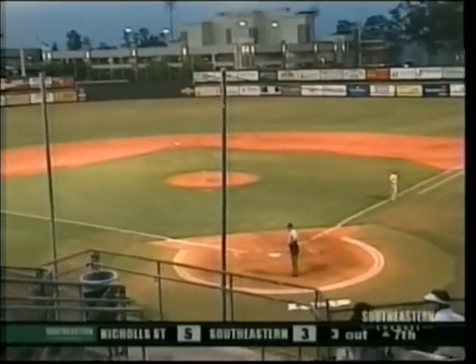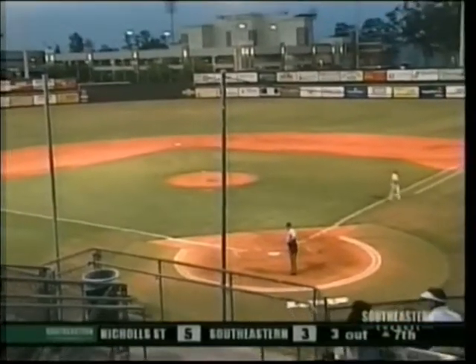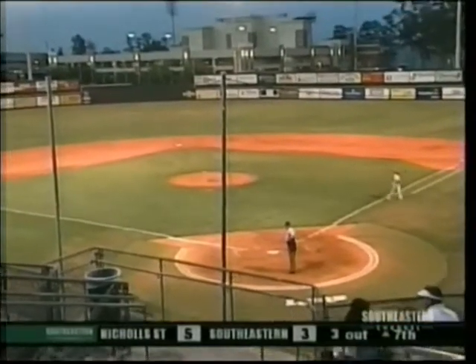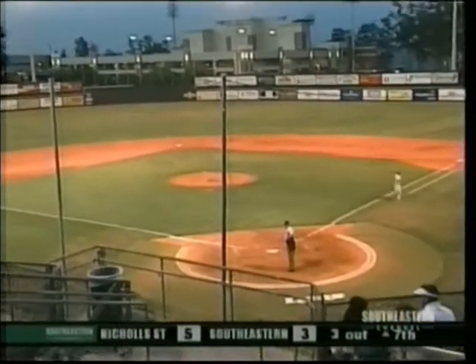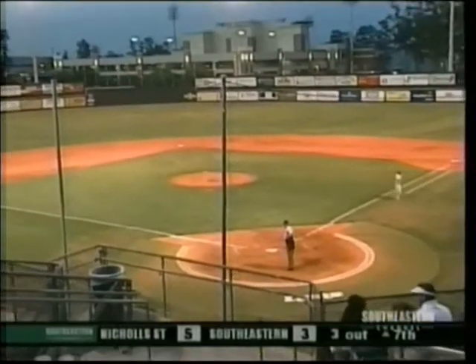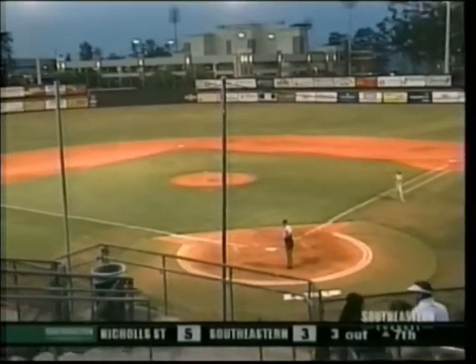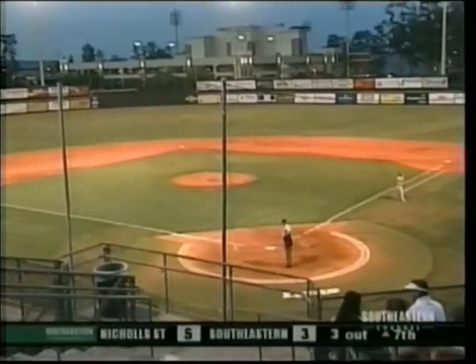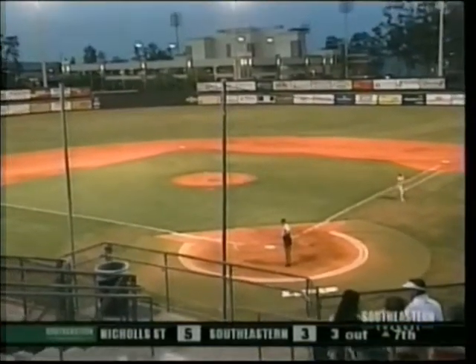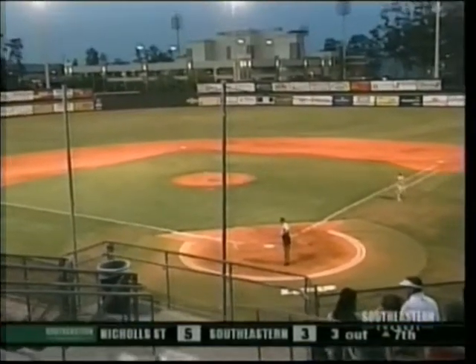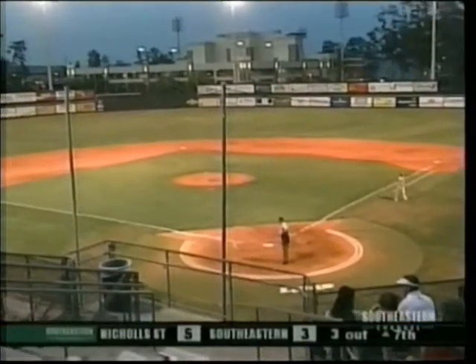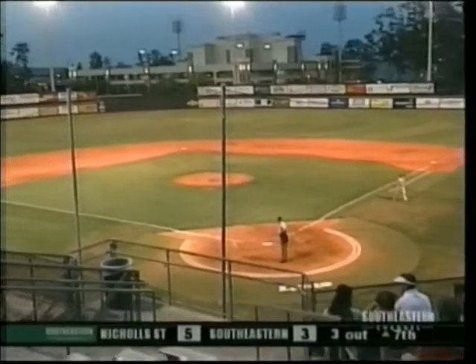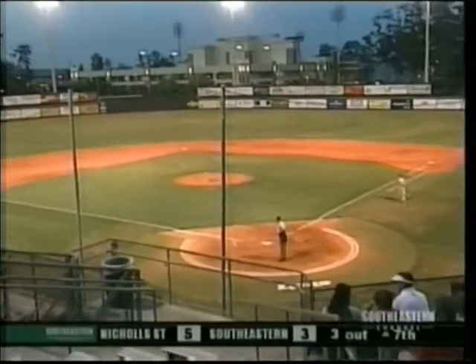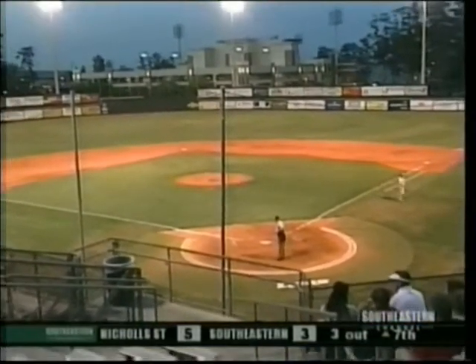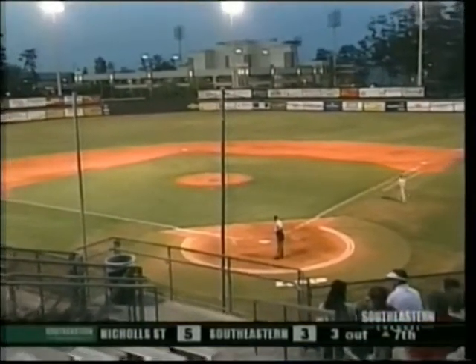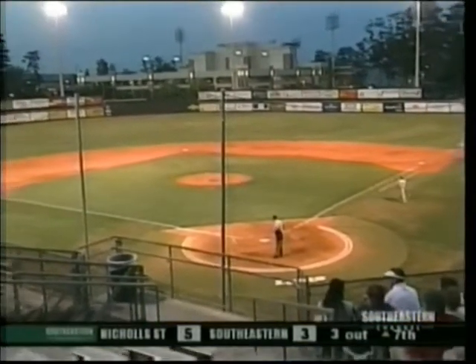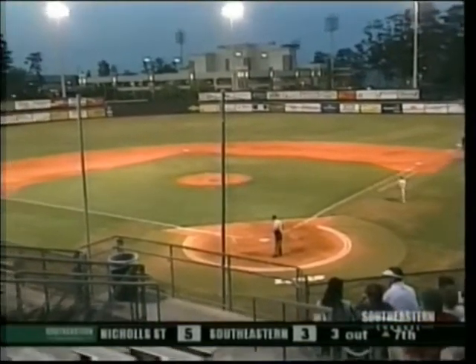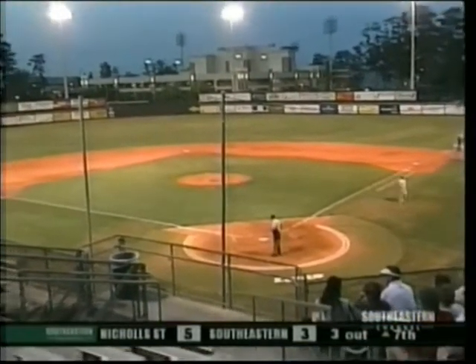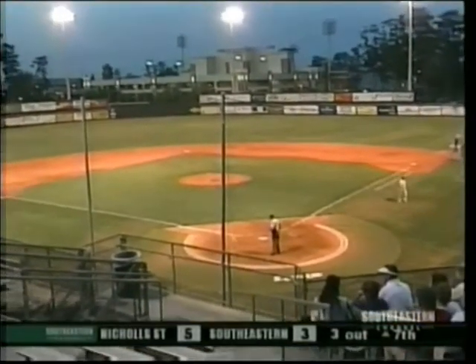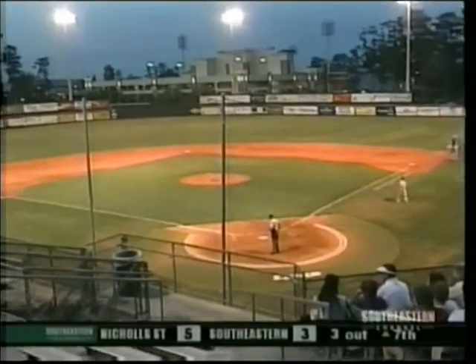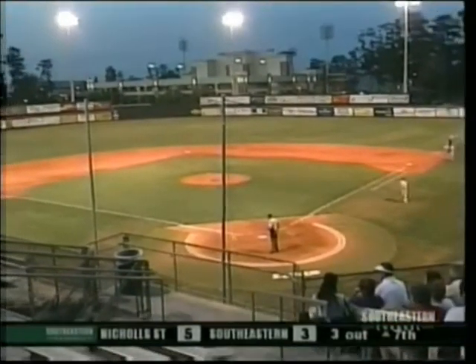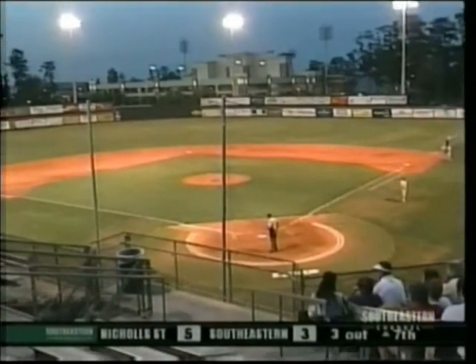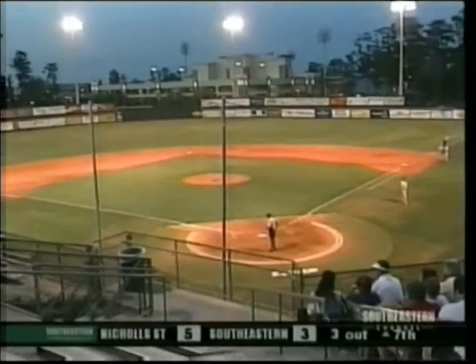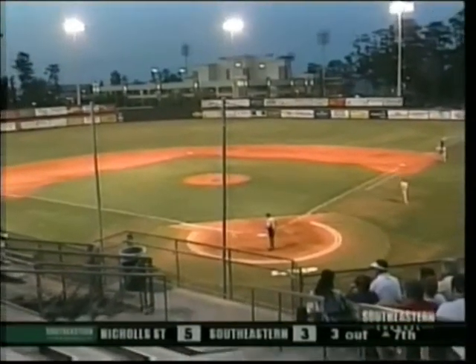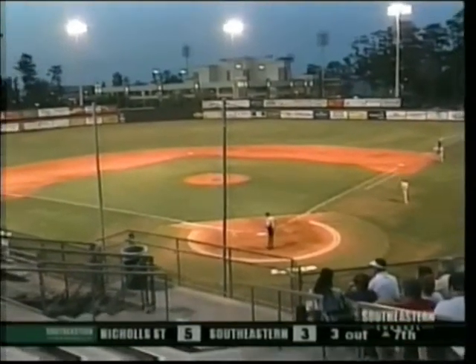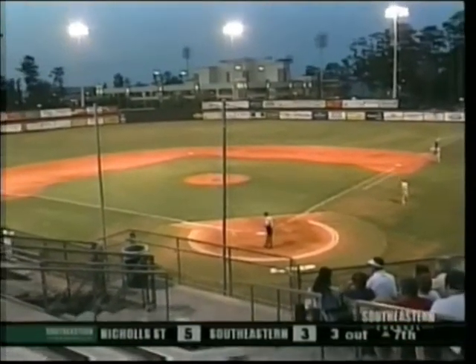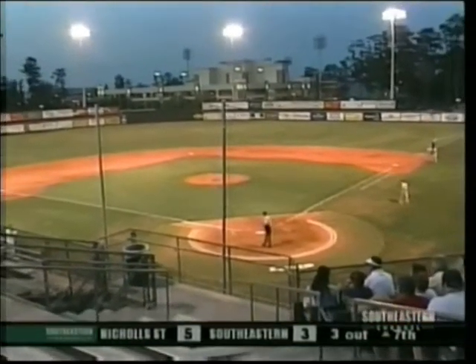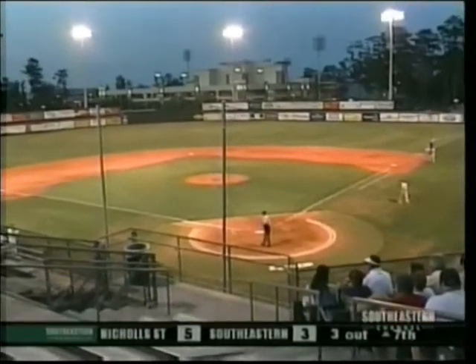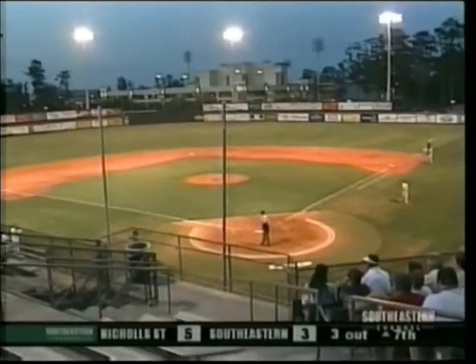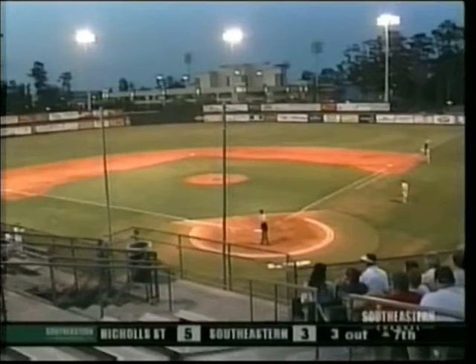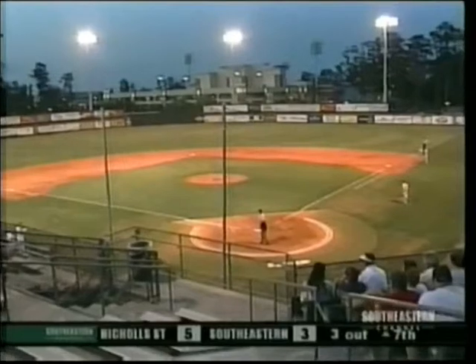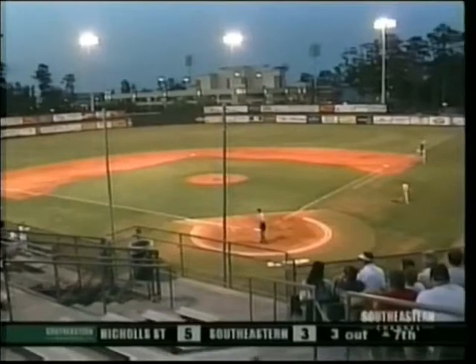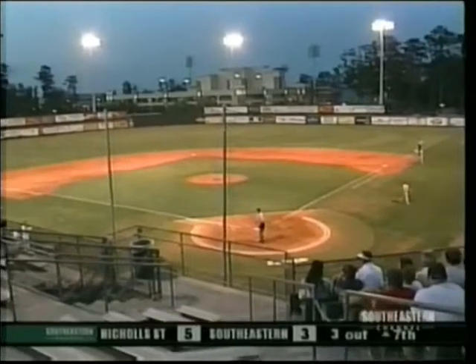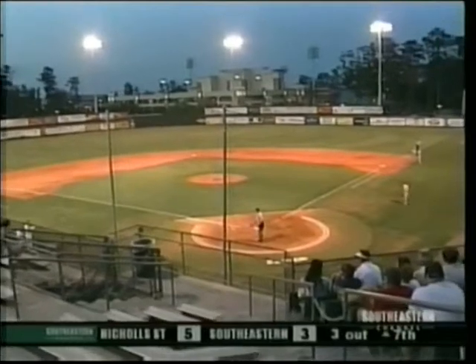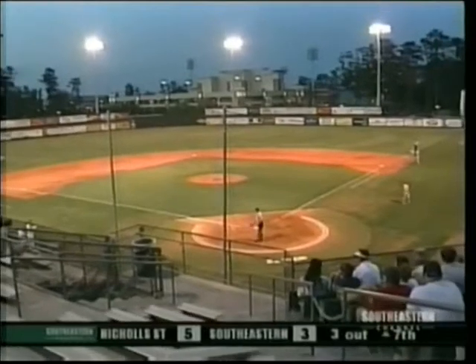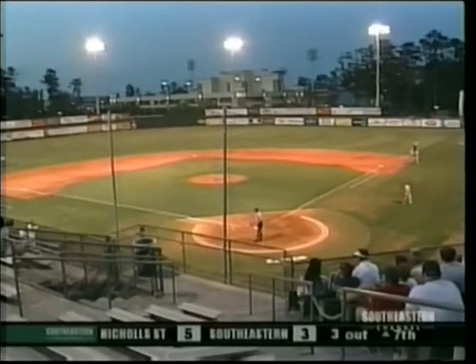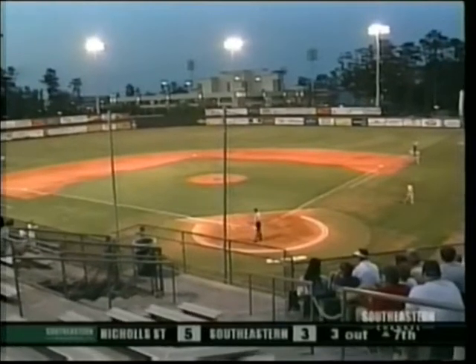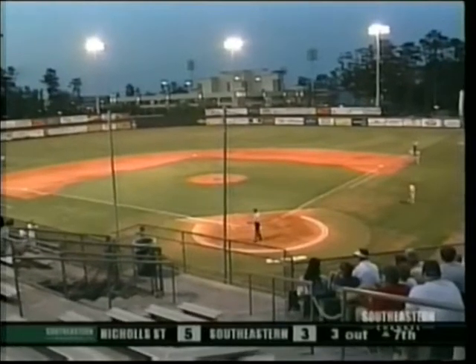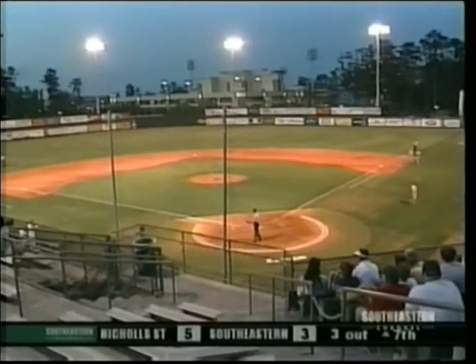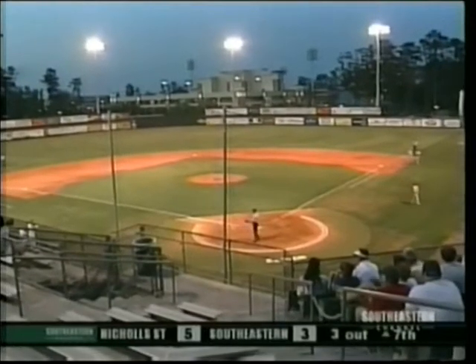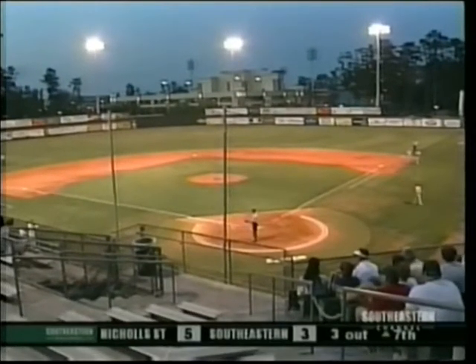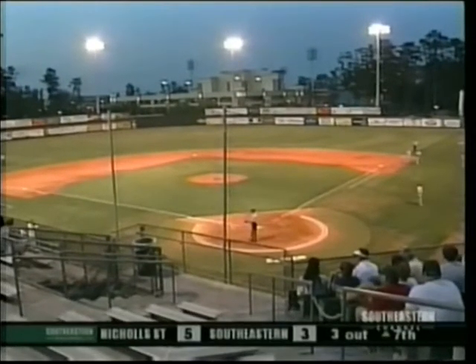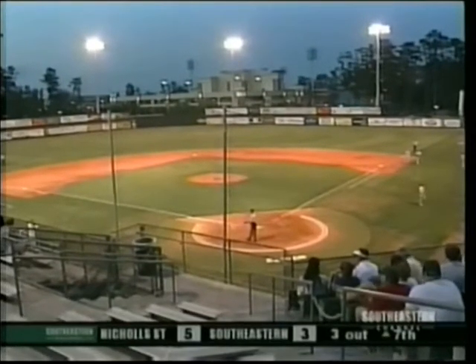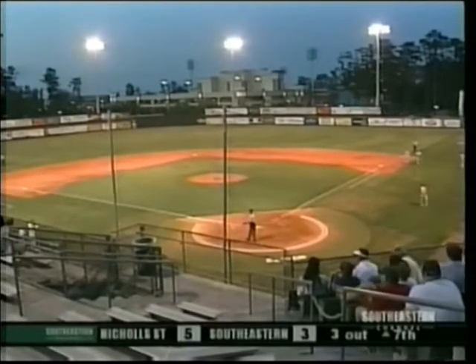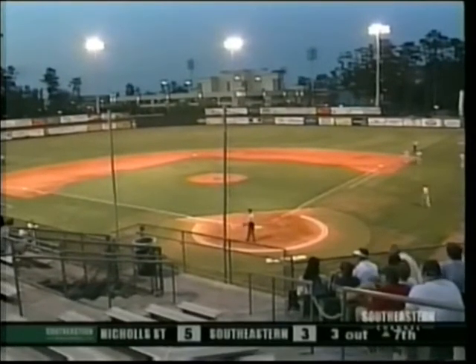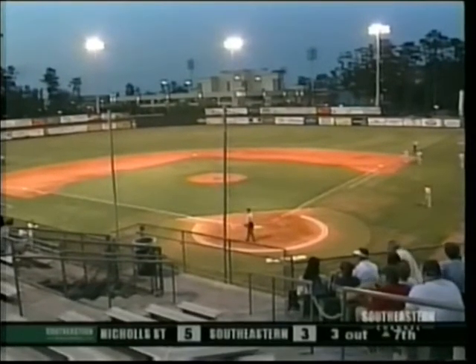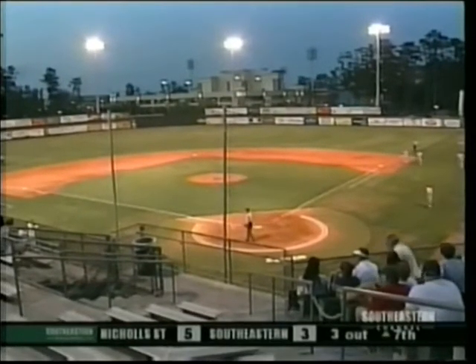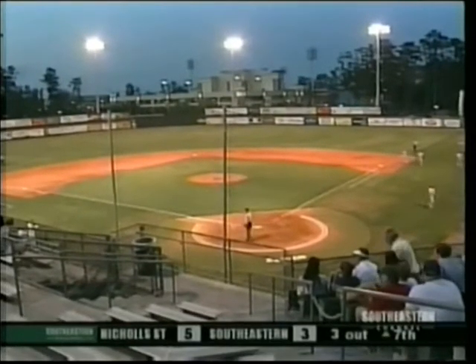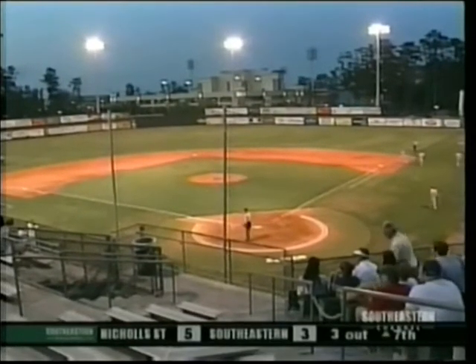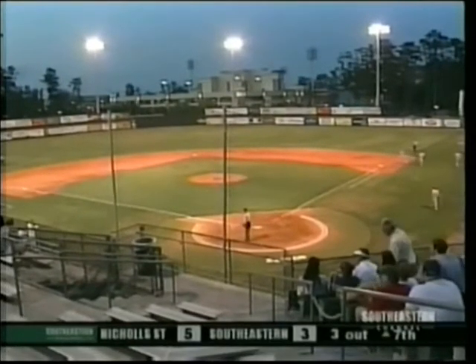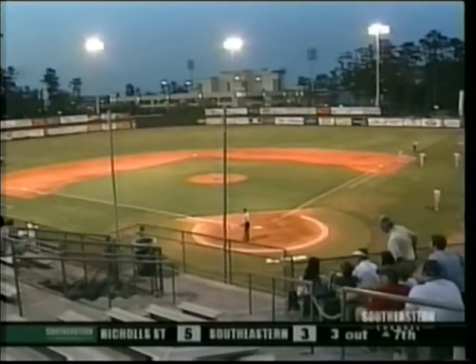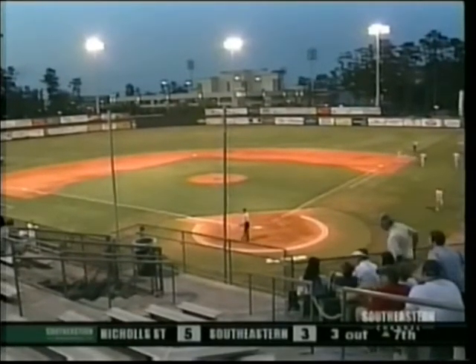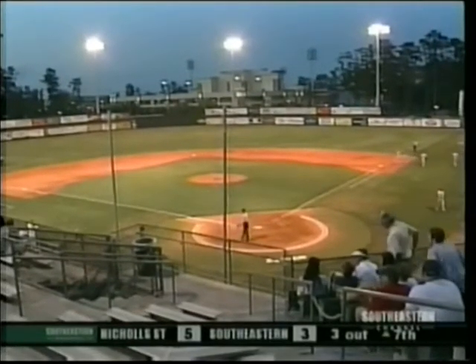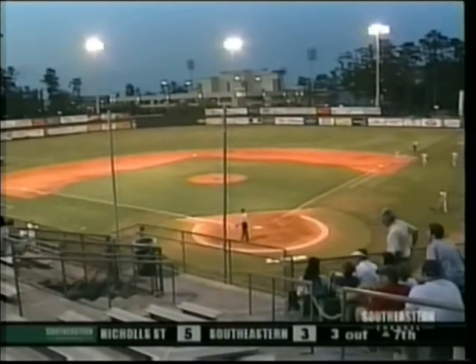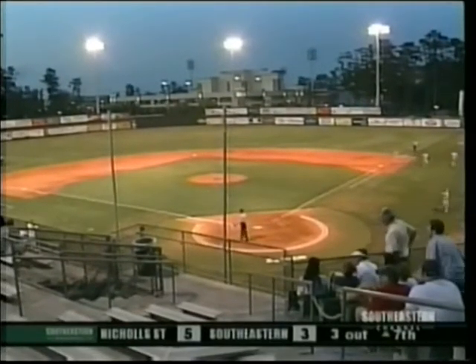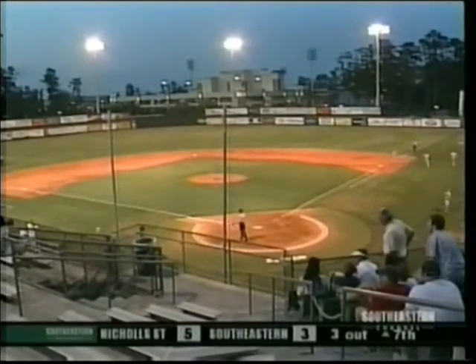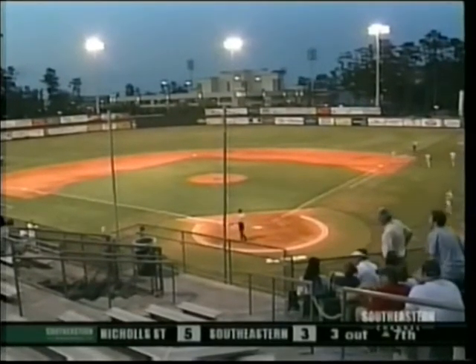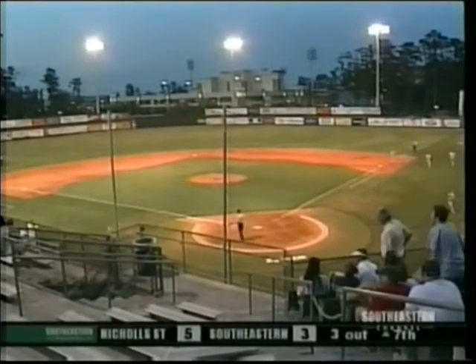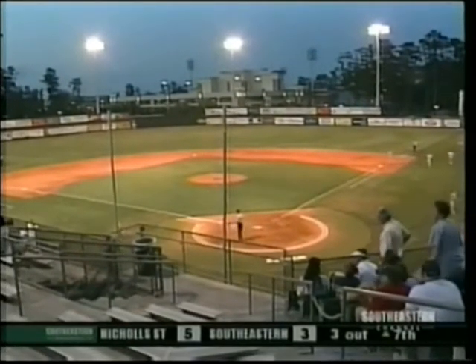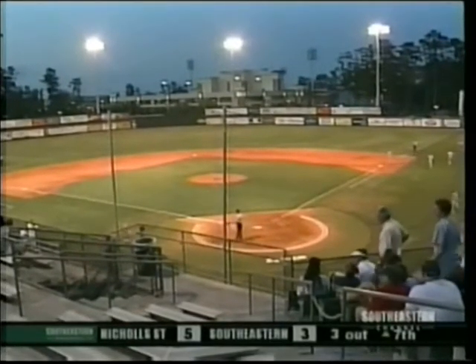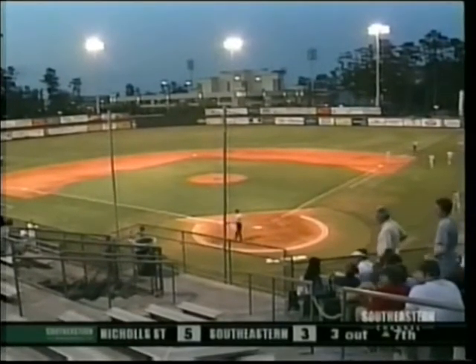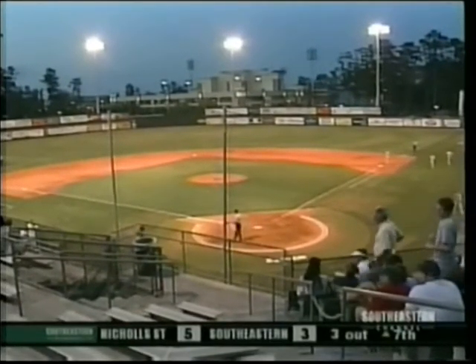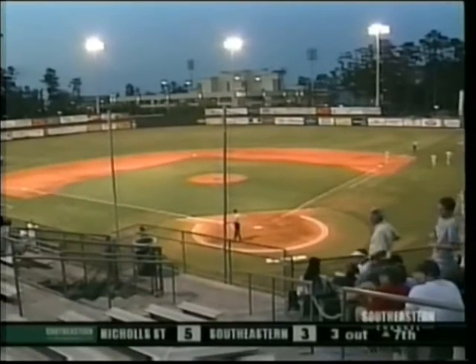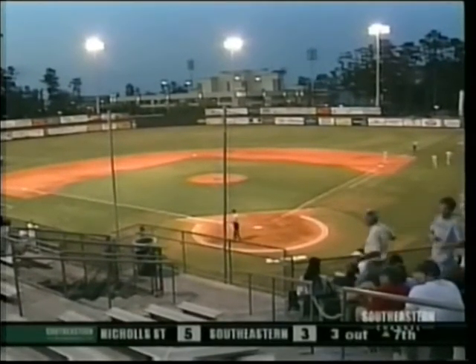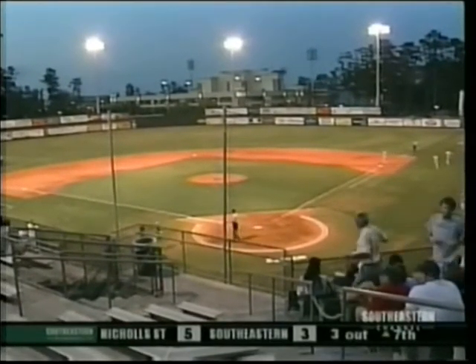It is stretch time here from Alumni Field — Colonels on top four to three. We'll be right back. You are watching Southeastern Lions baseball.